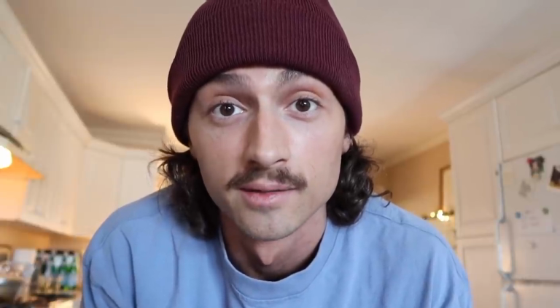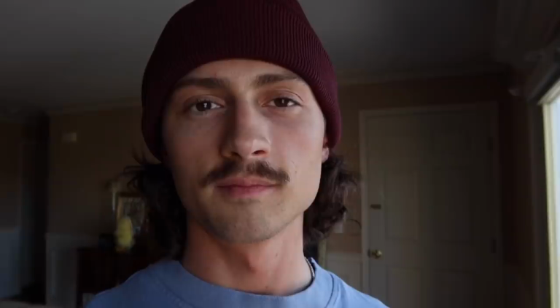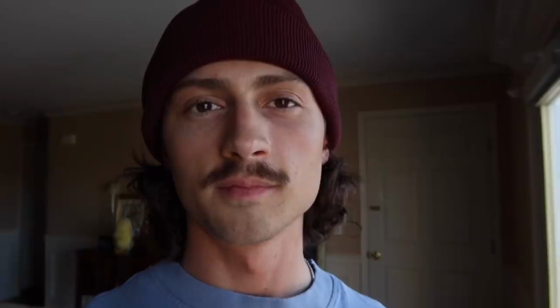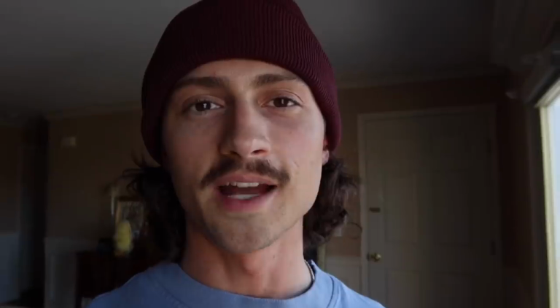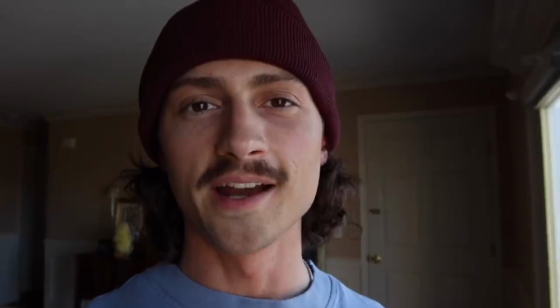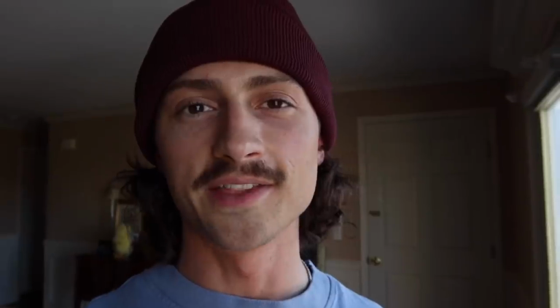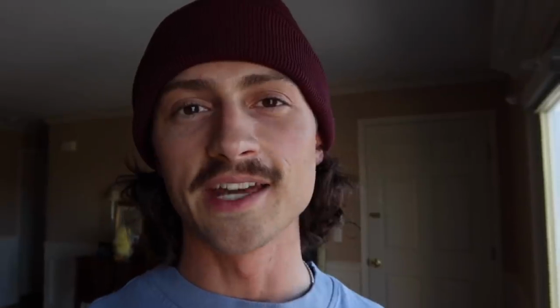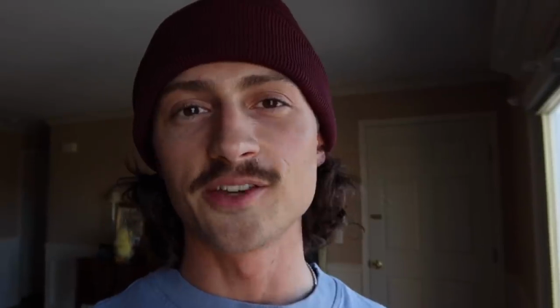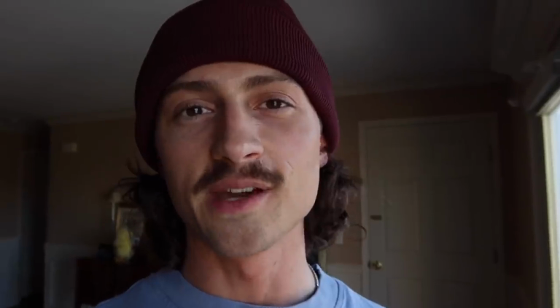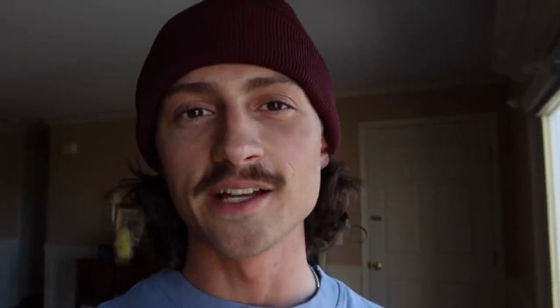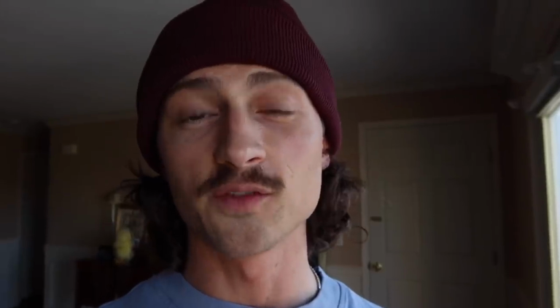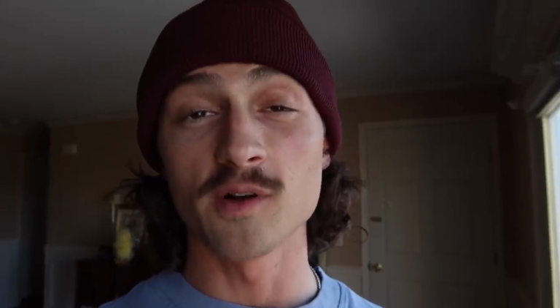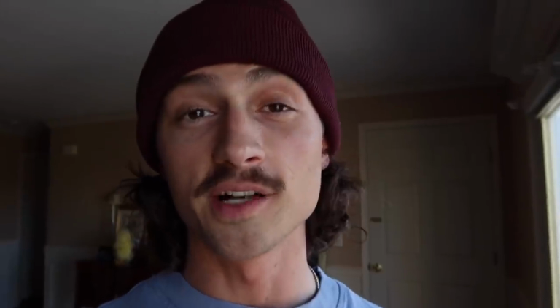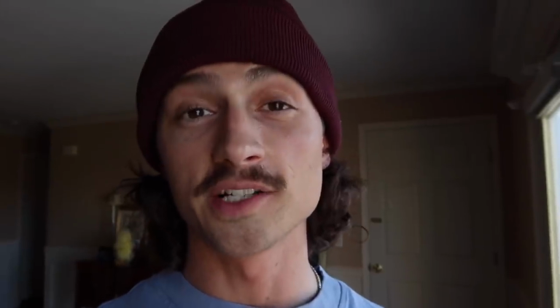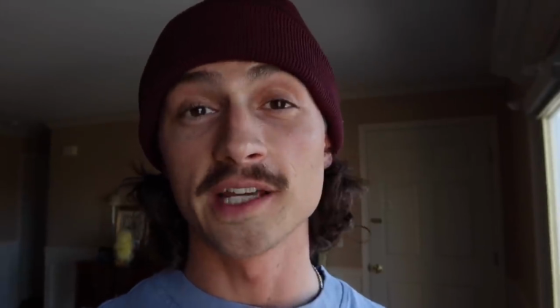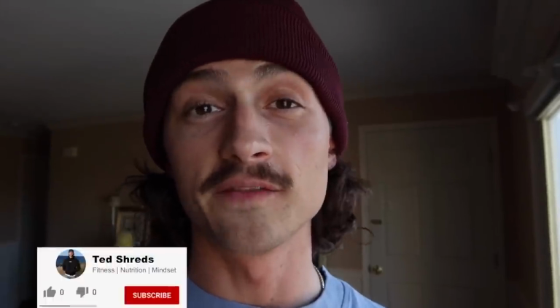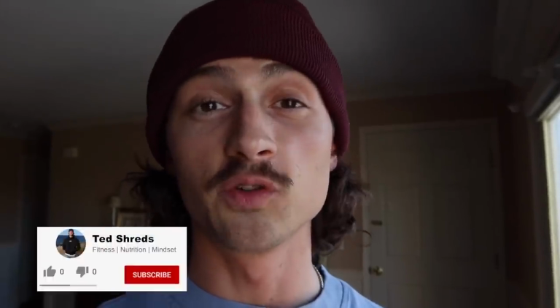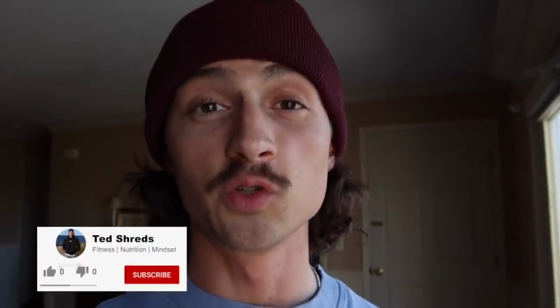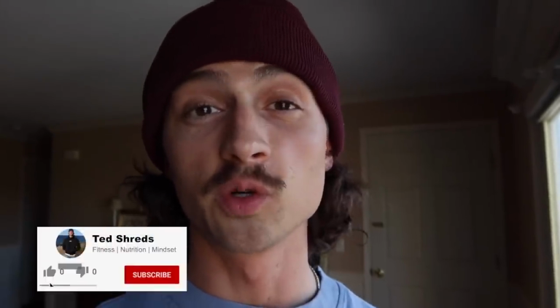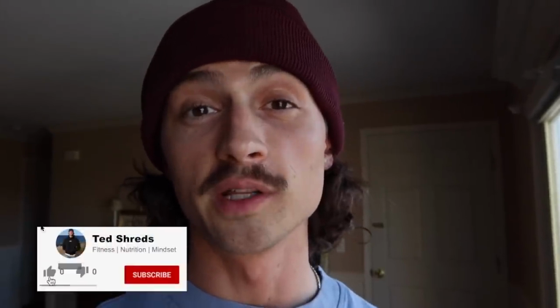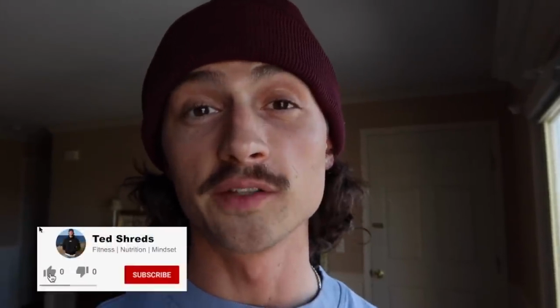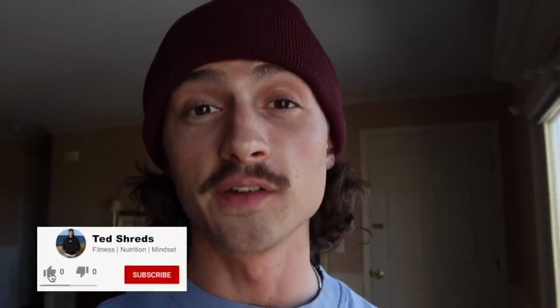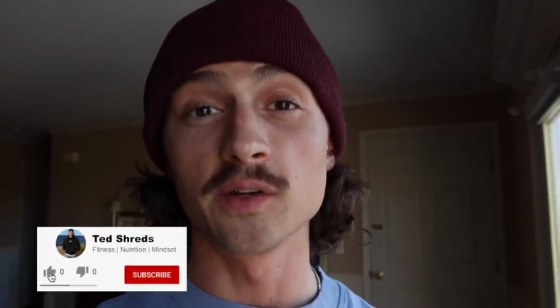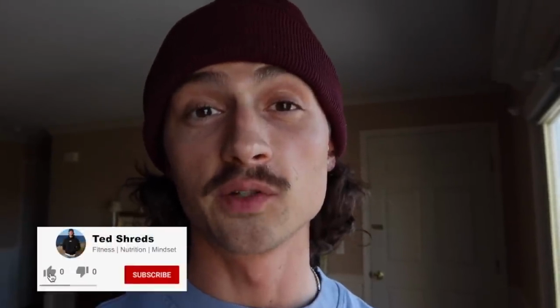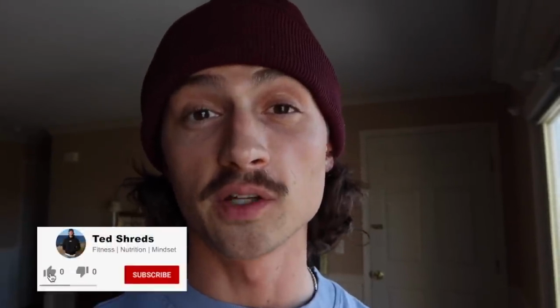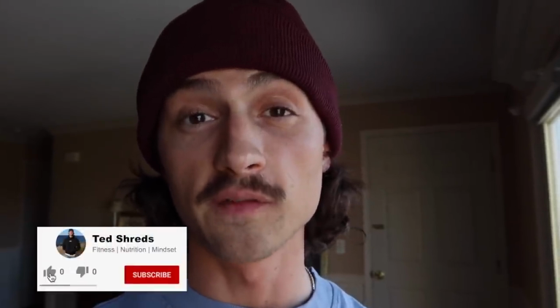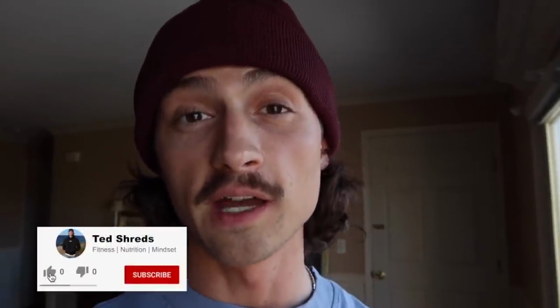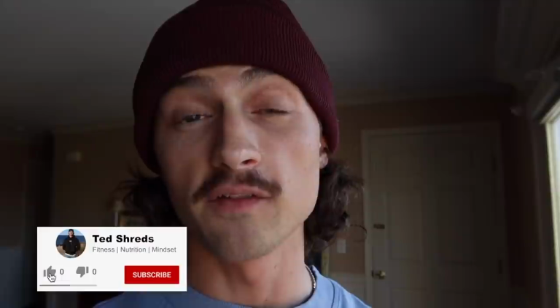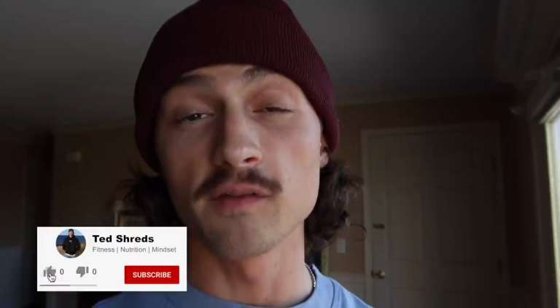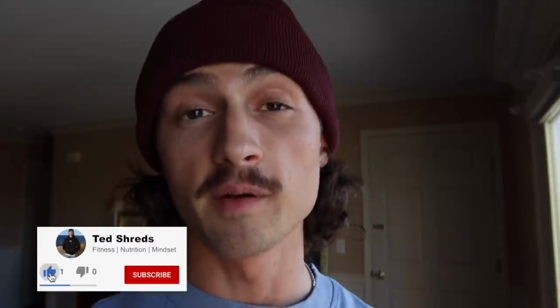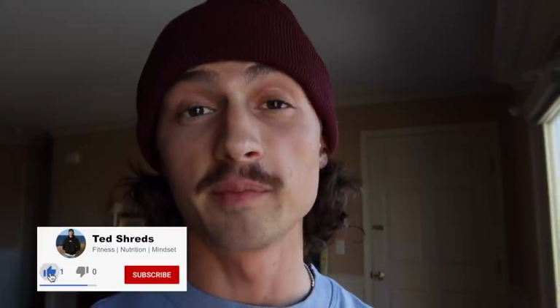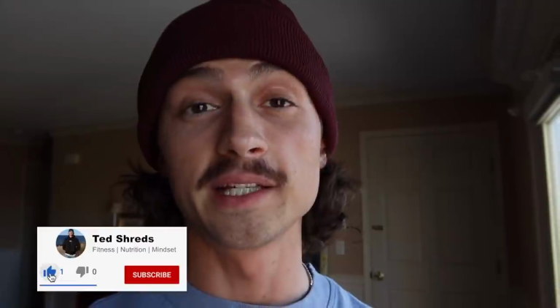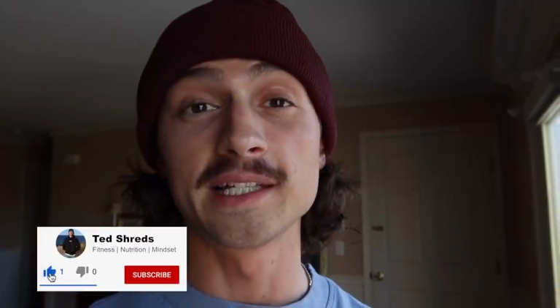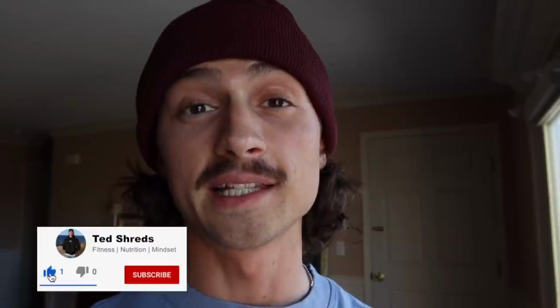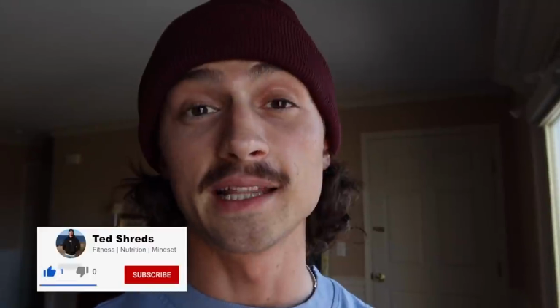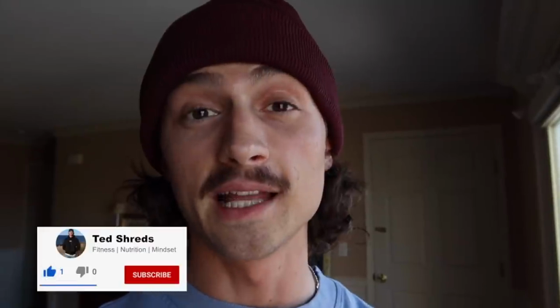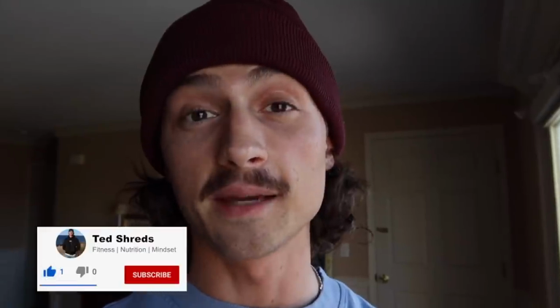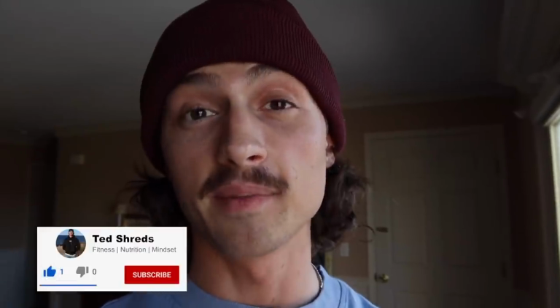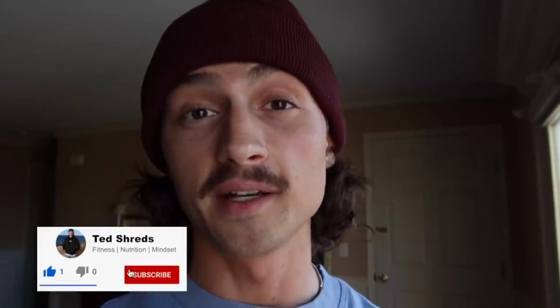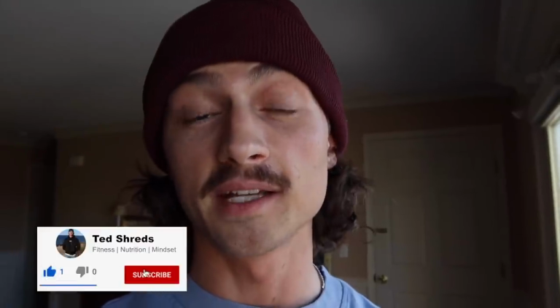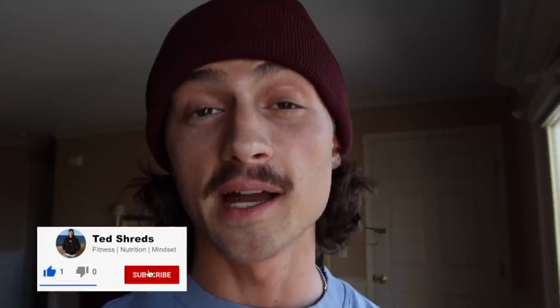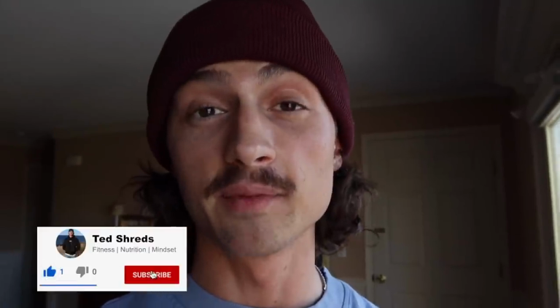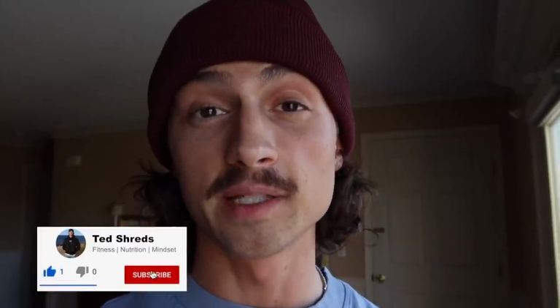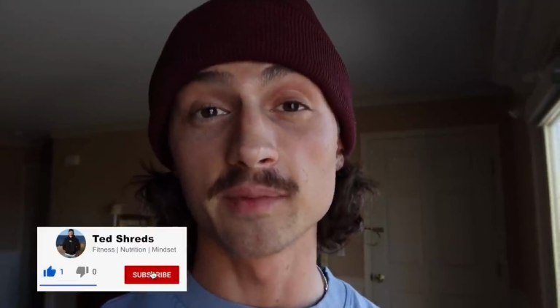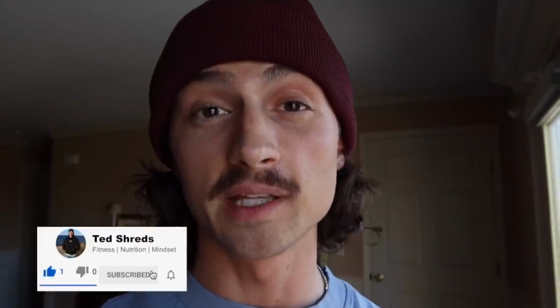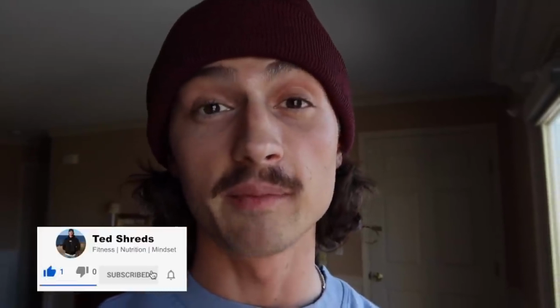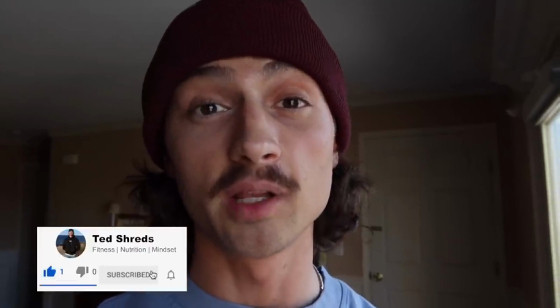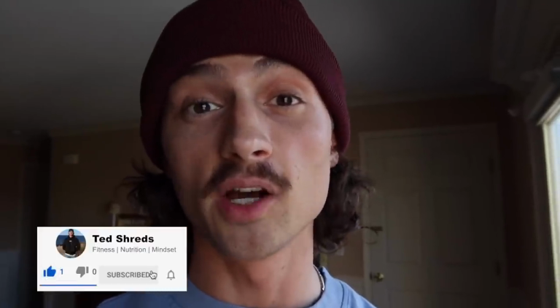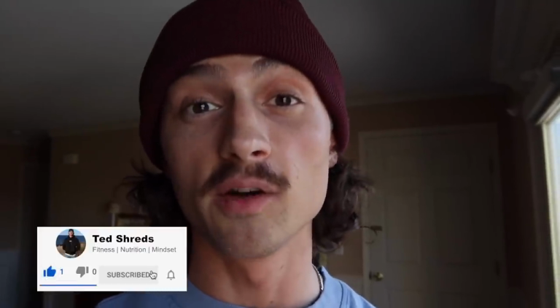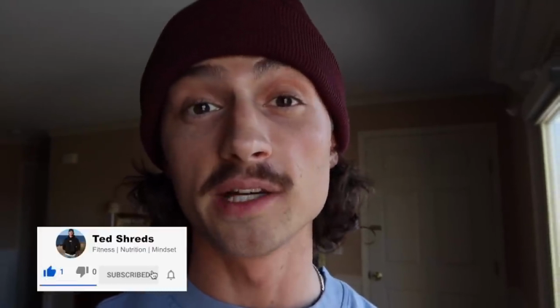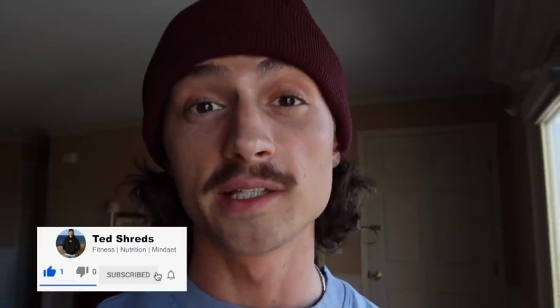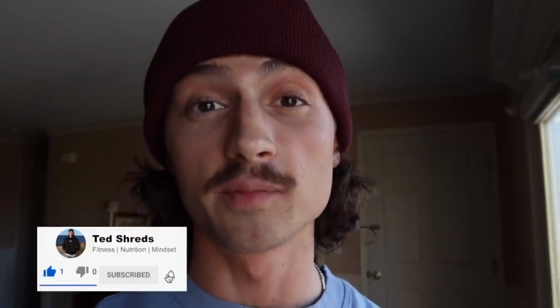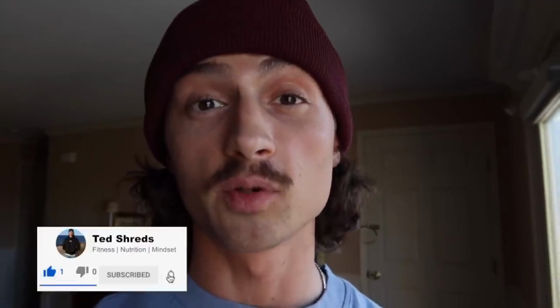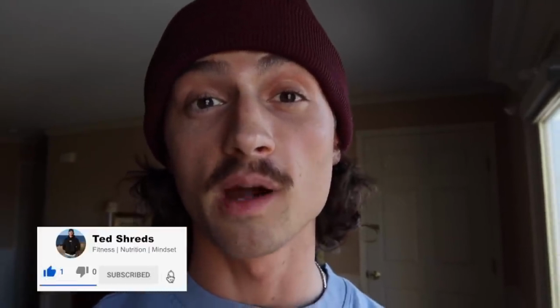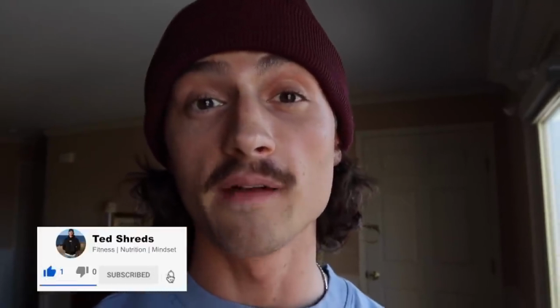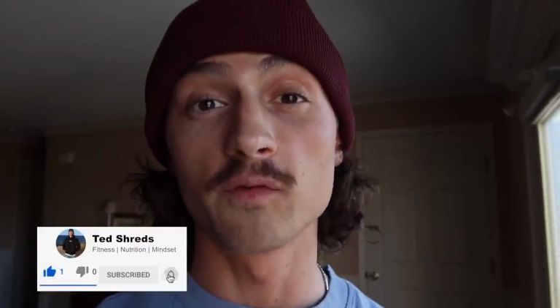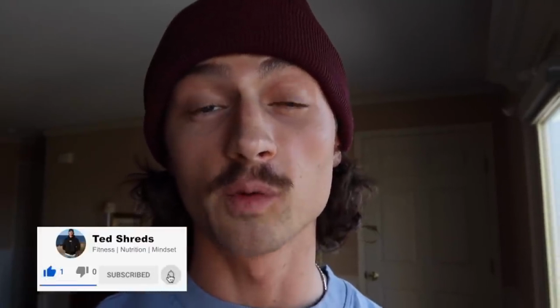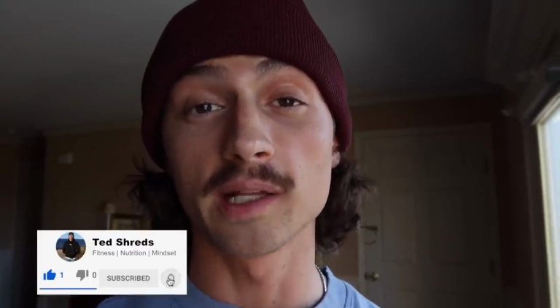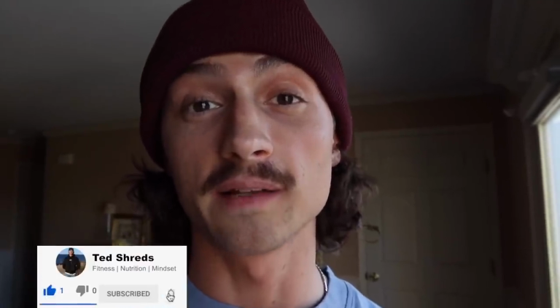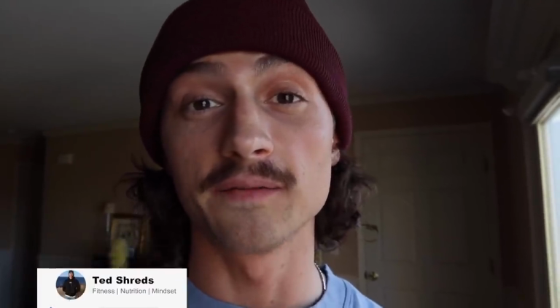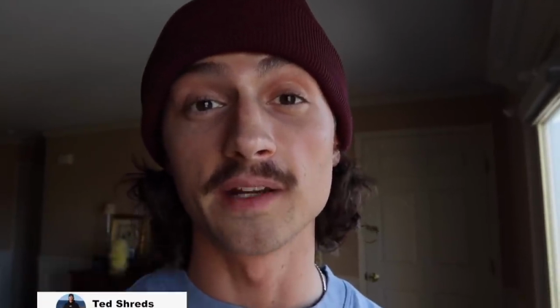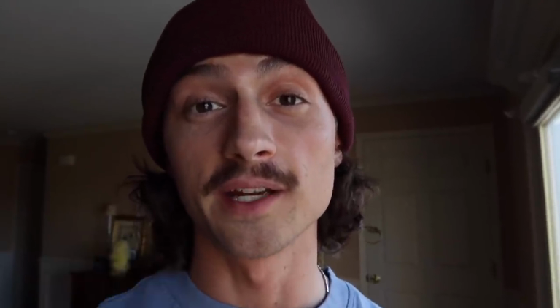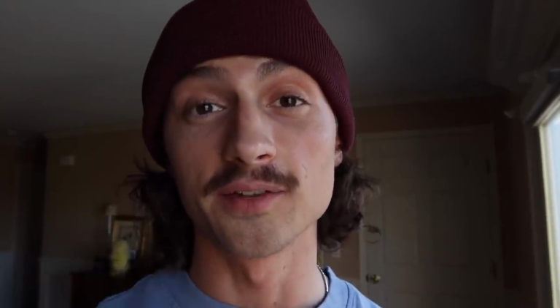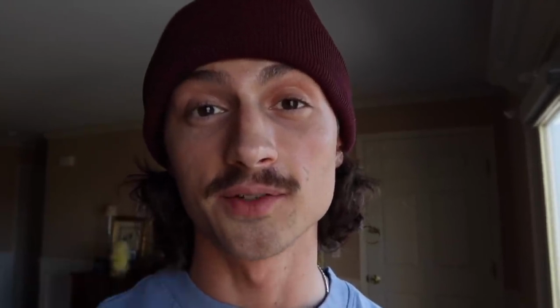Thank you guys for watching. If you enjoyed this video and took value from it, please hit the like button, comment something down below, and subscribe for weekly videos.